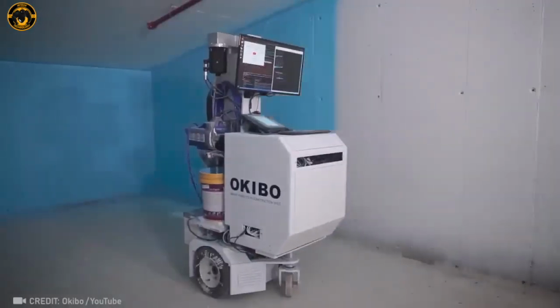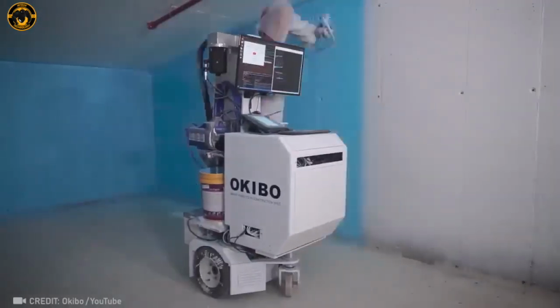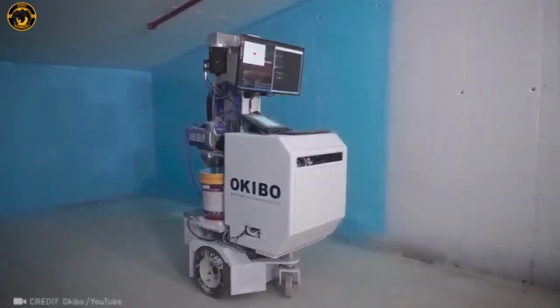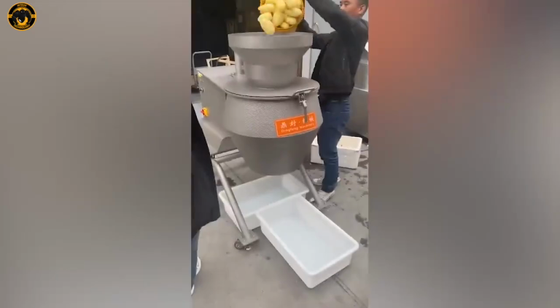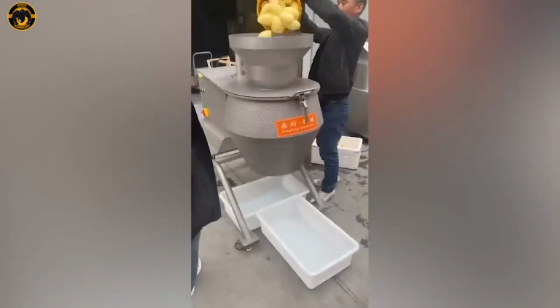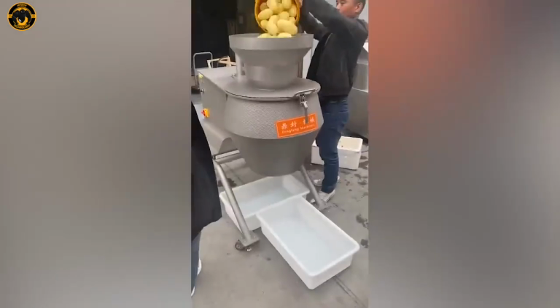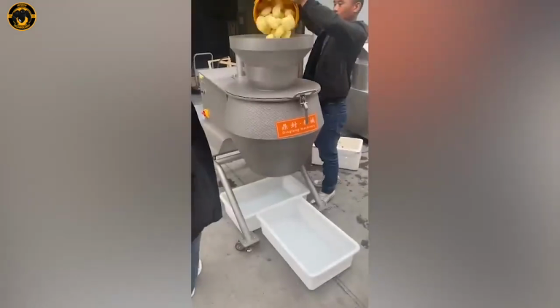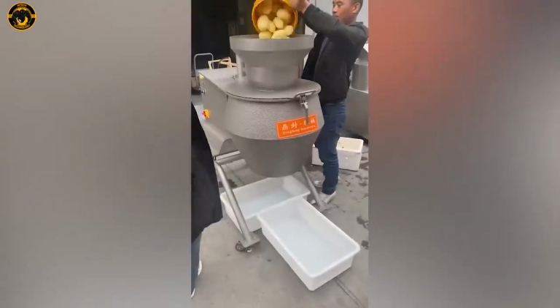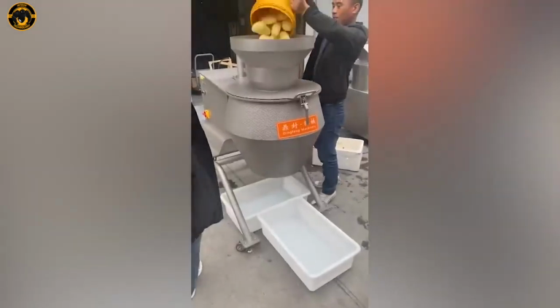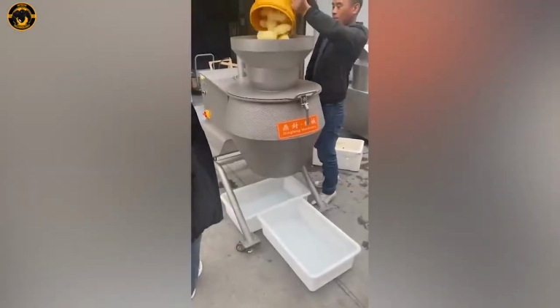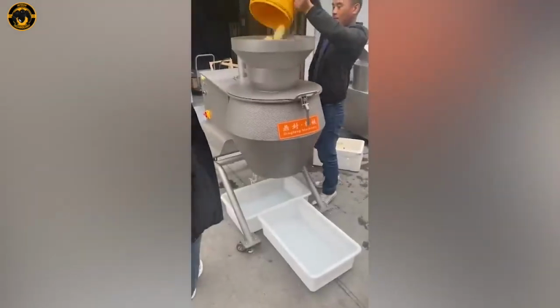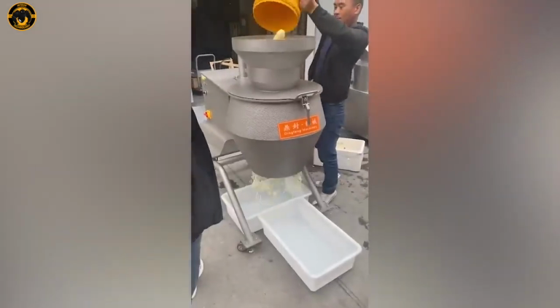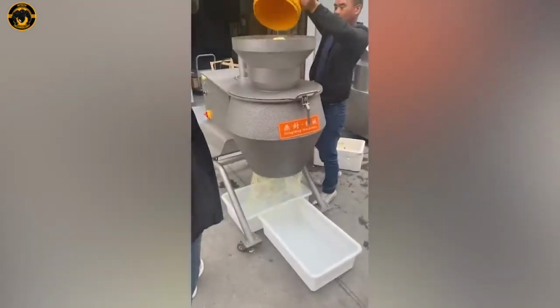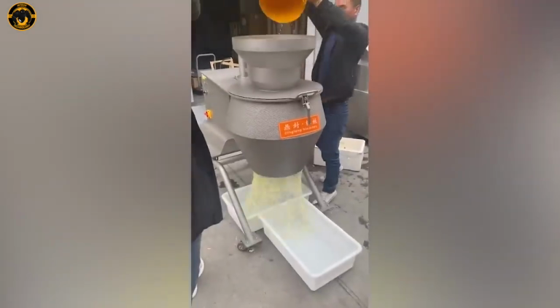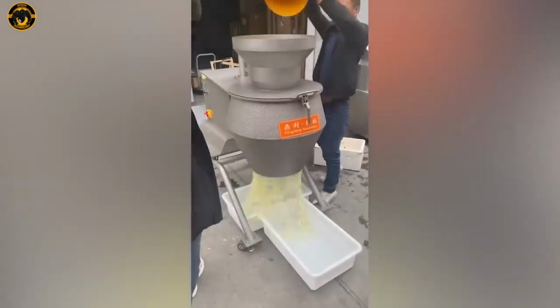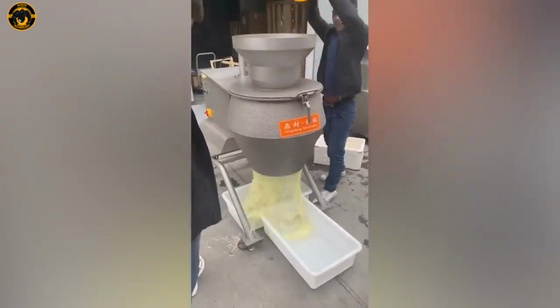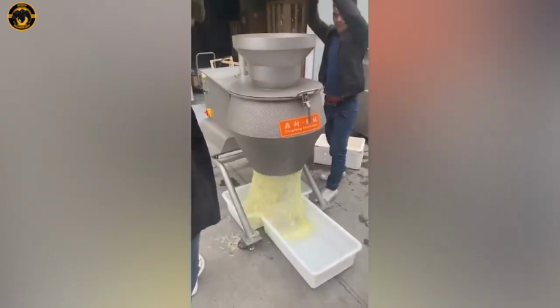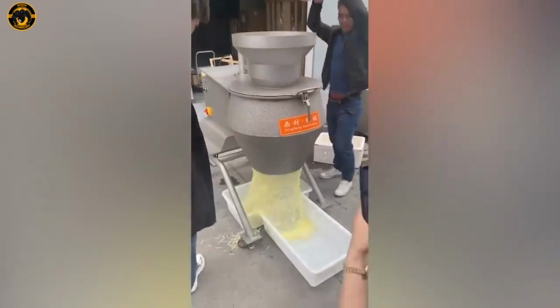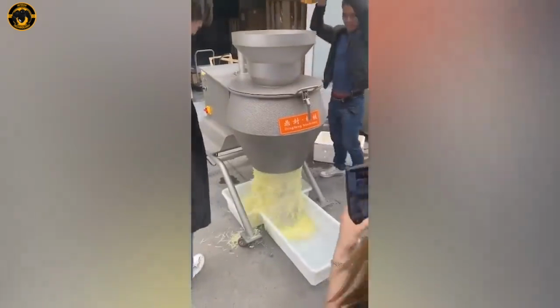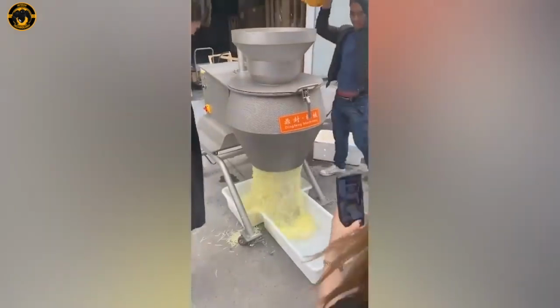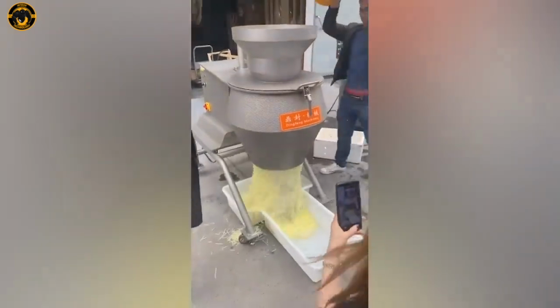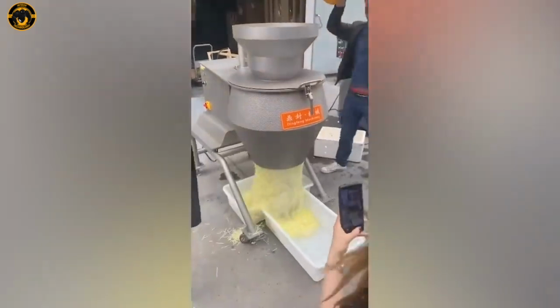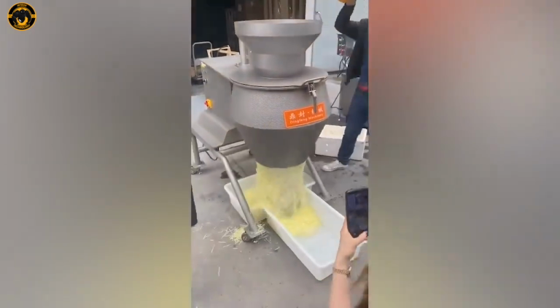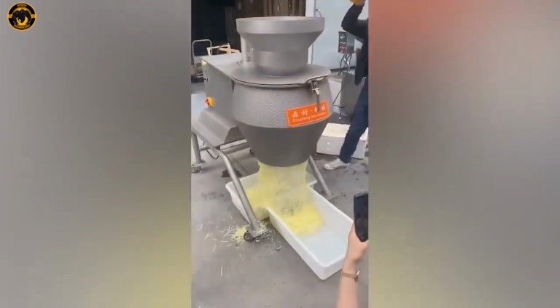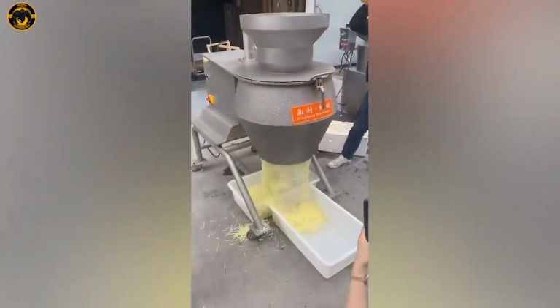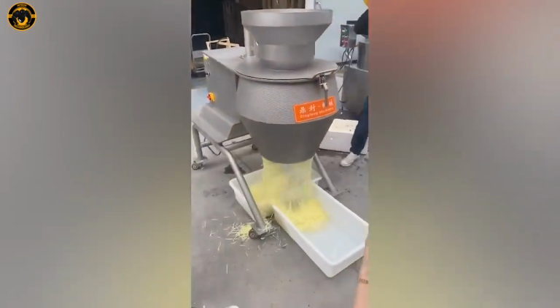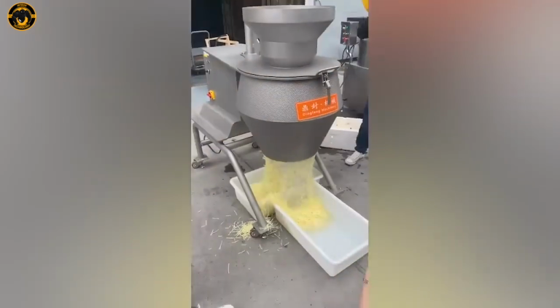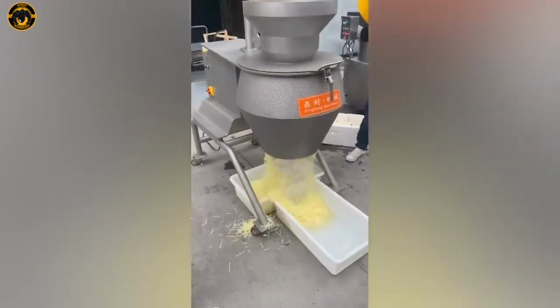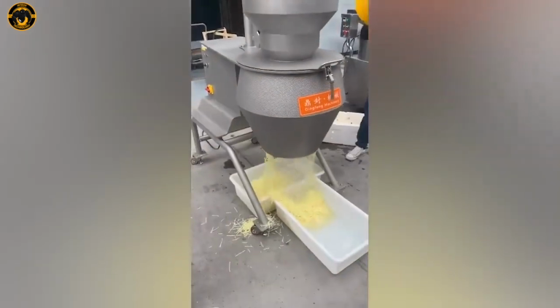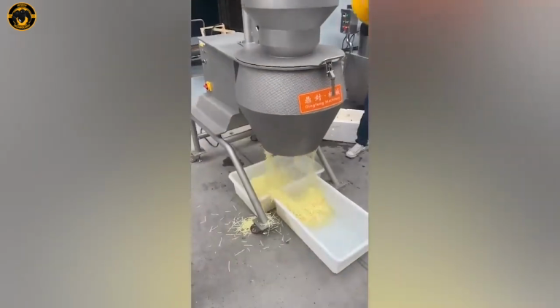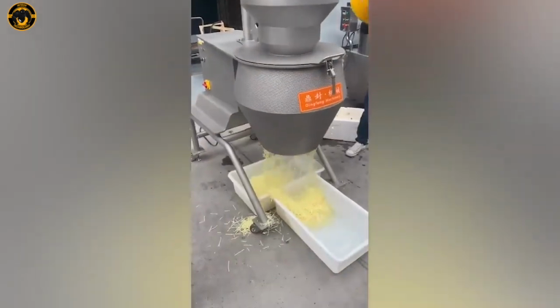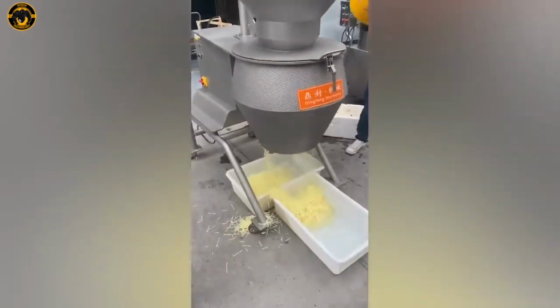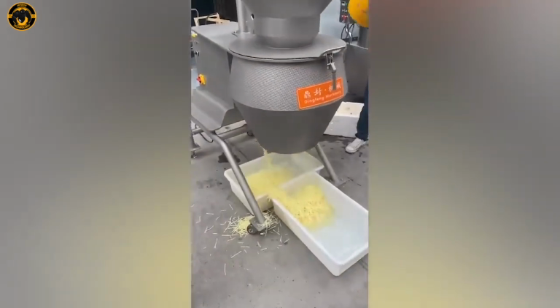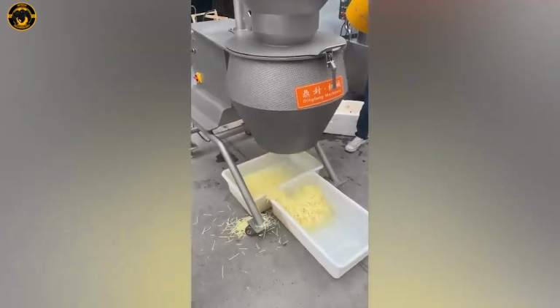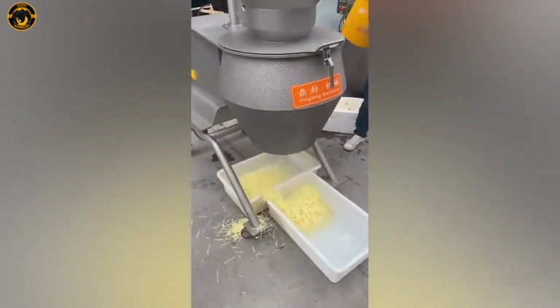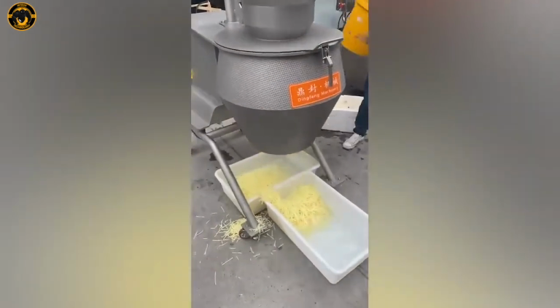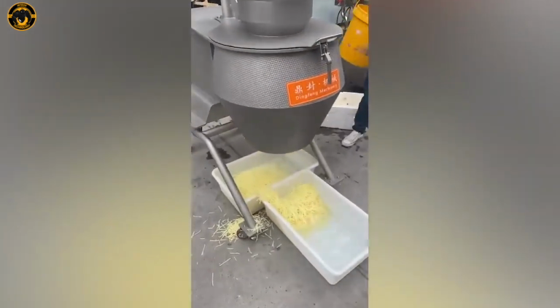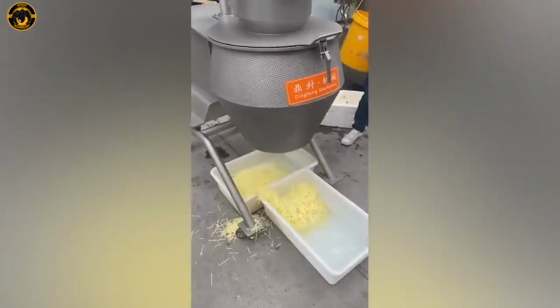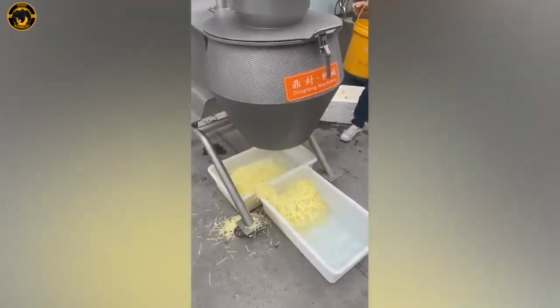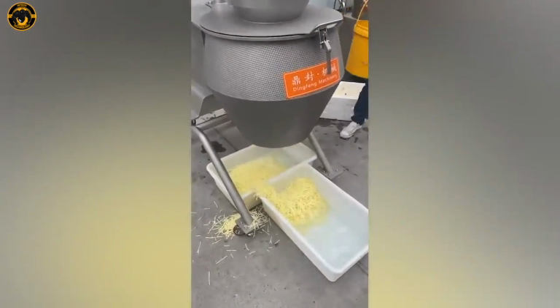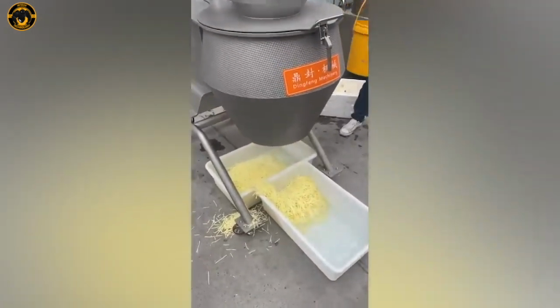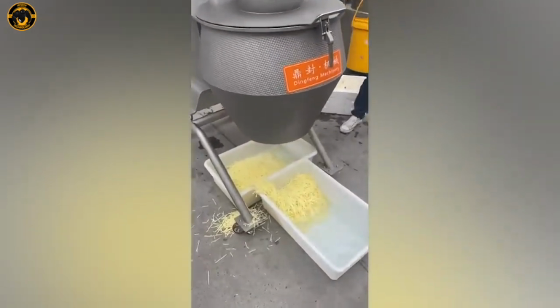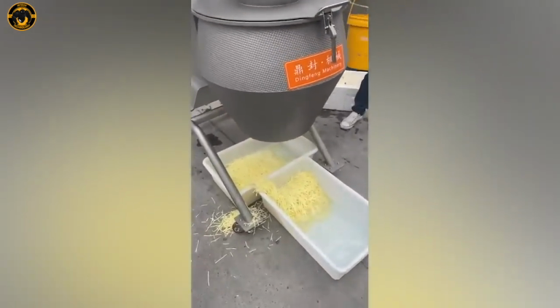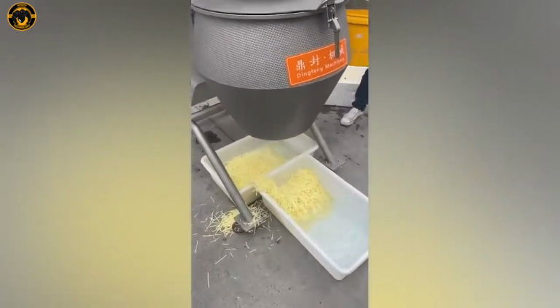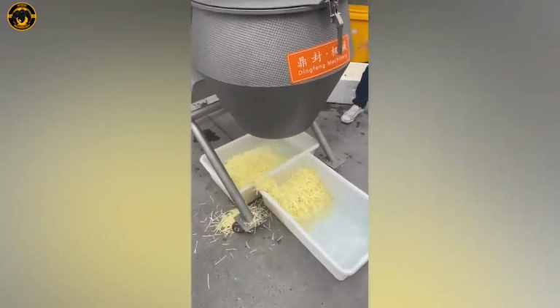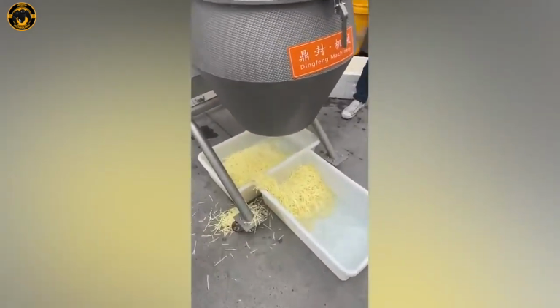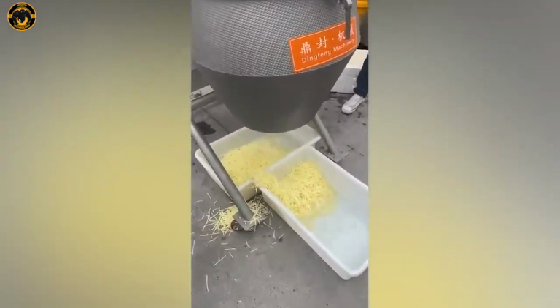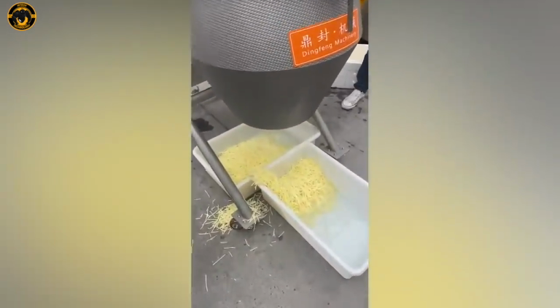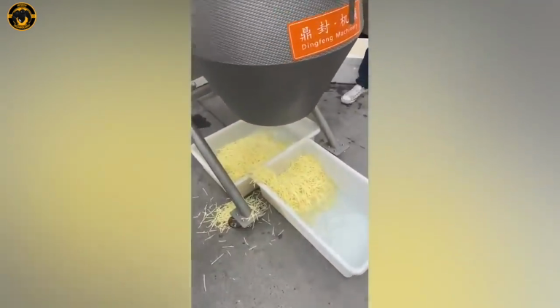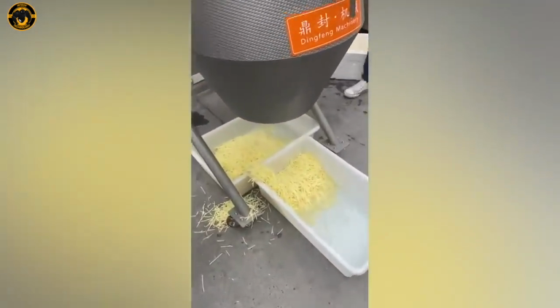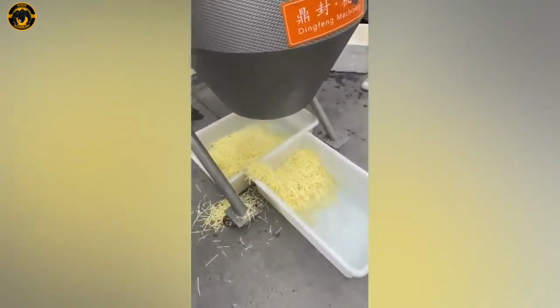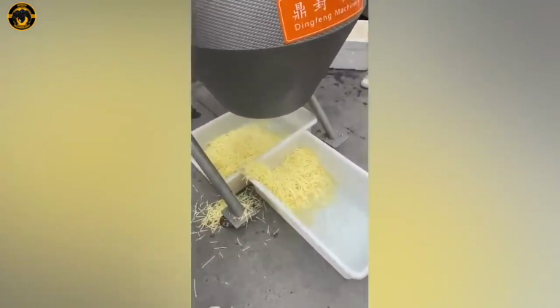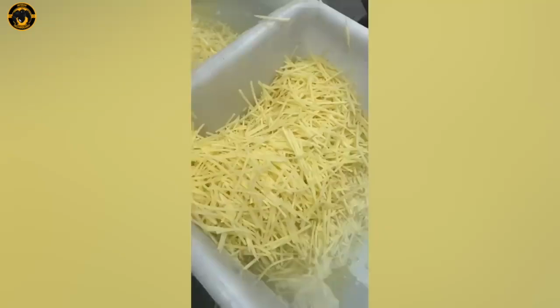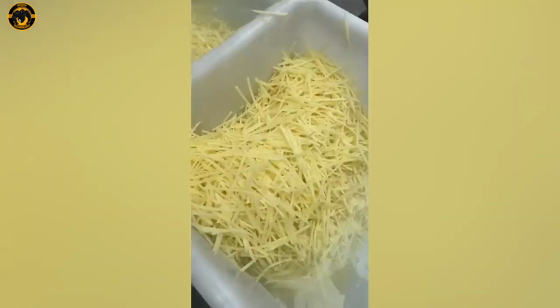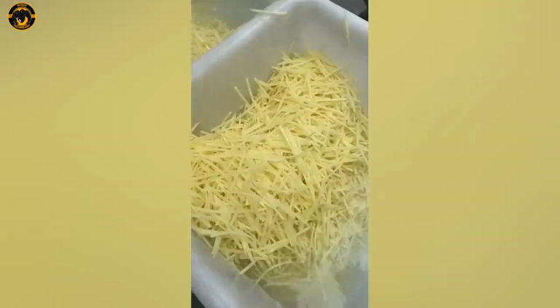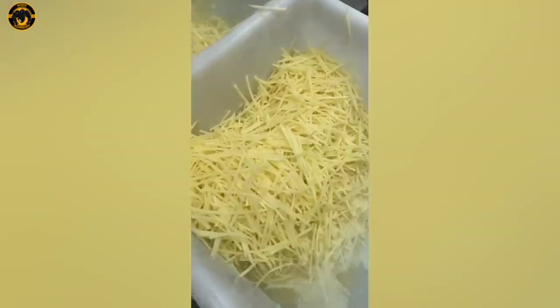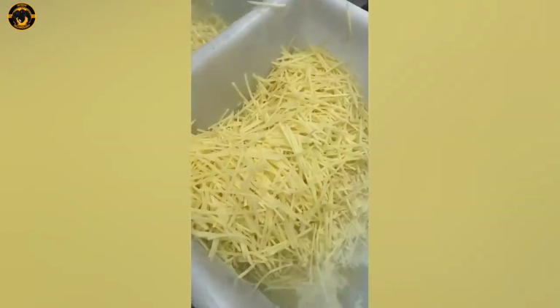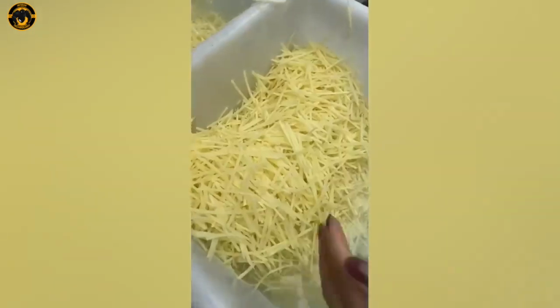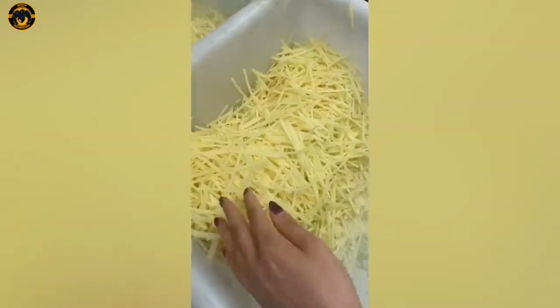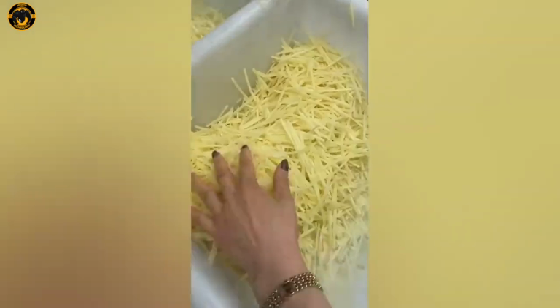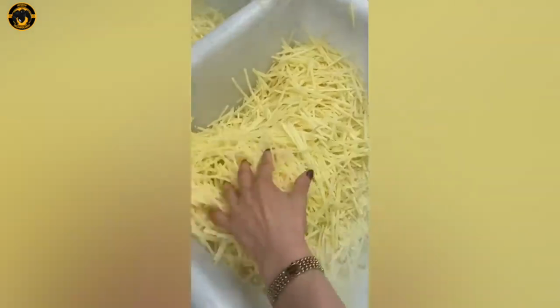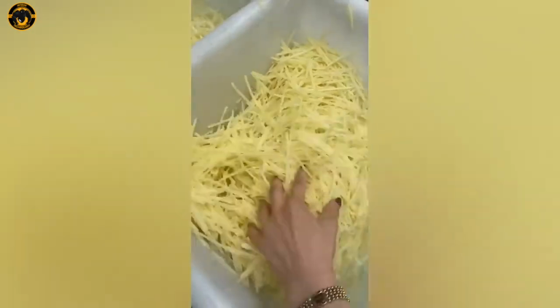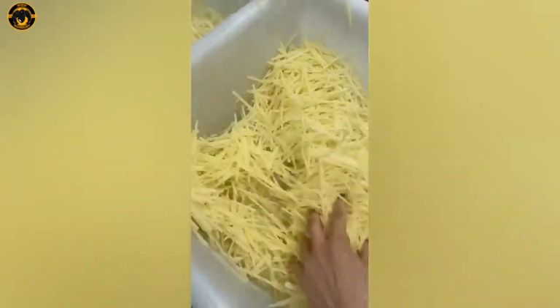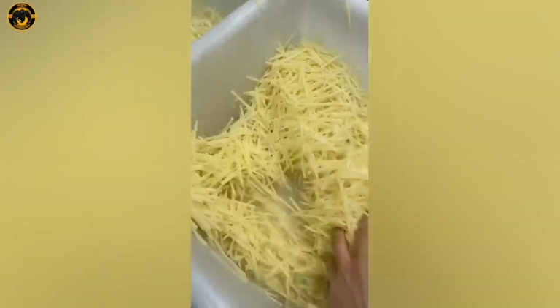If you've ever struggled to slice potatoes into thin even pieces, this video is a game-changer! You've got to see it!